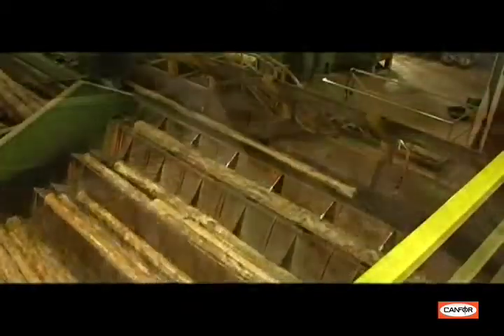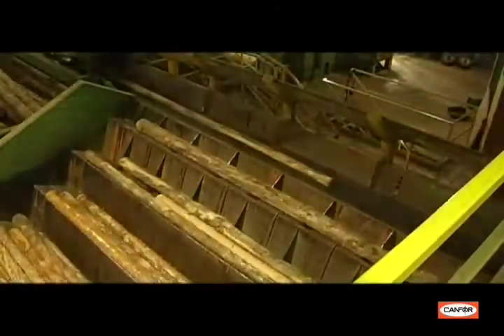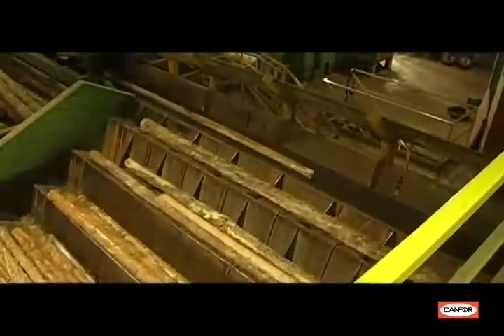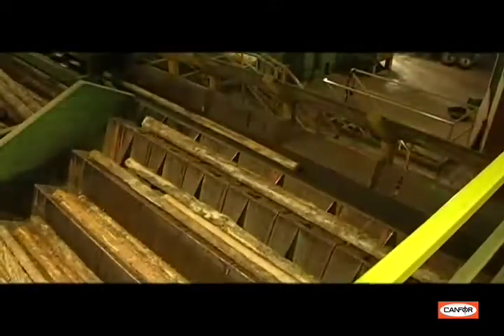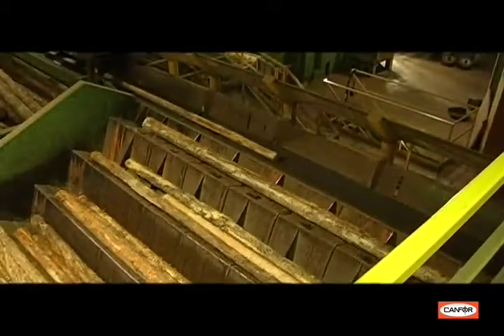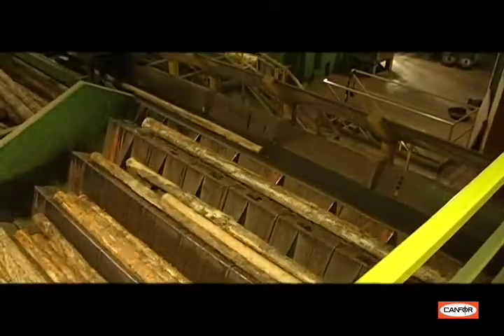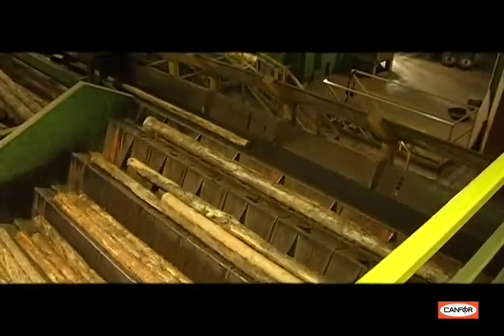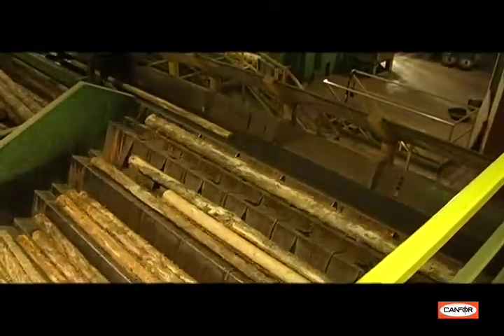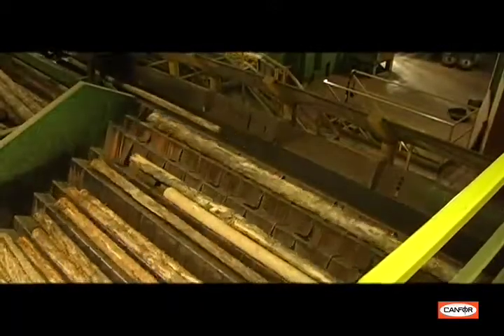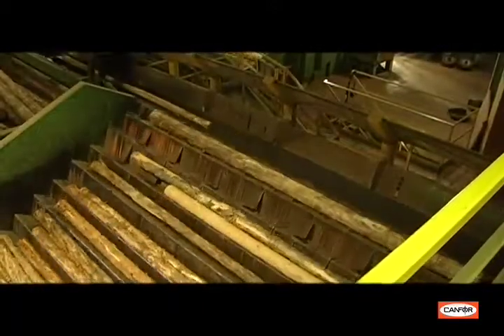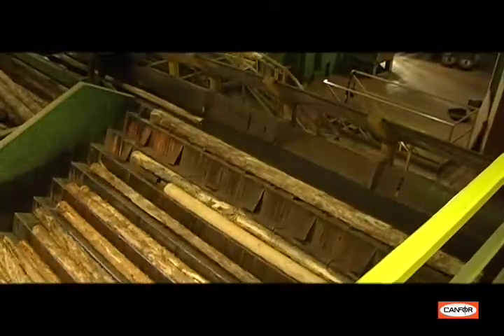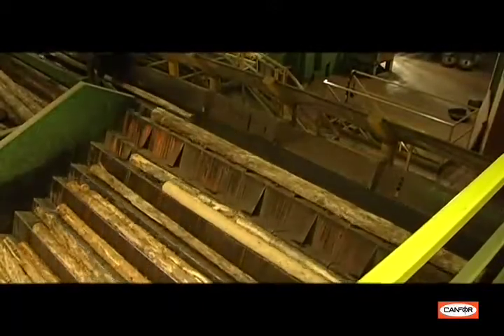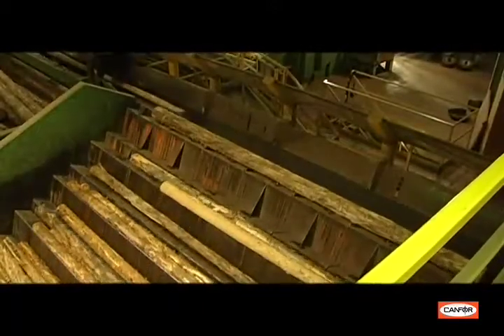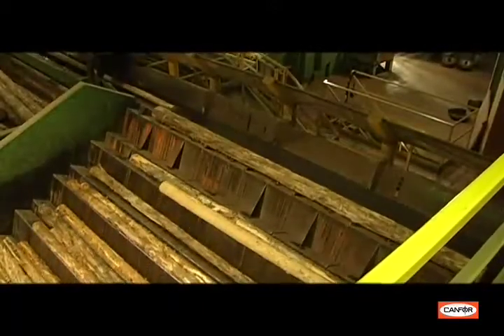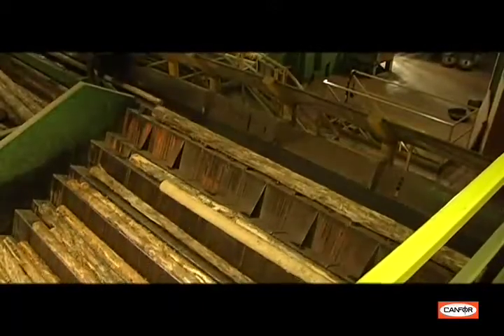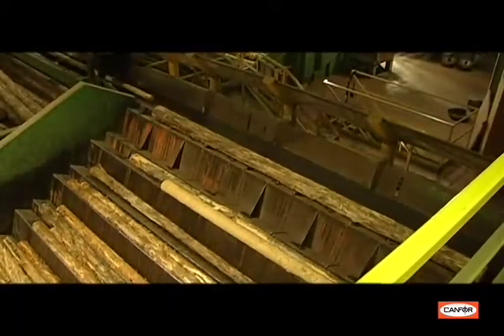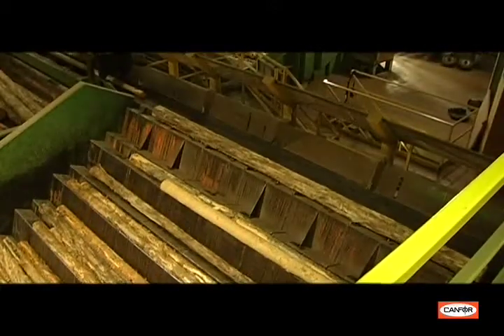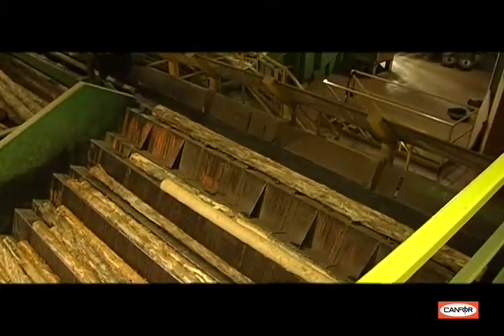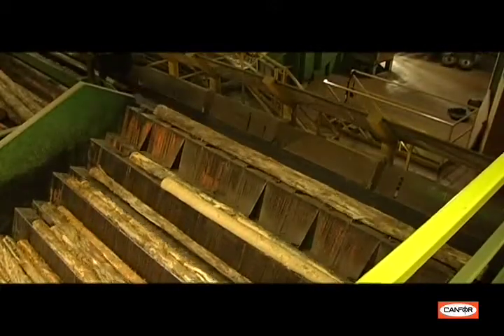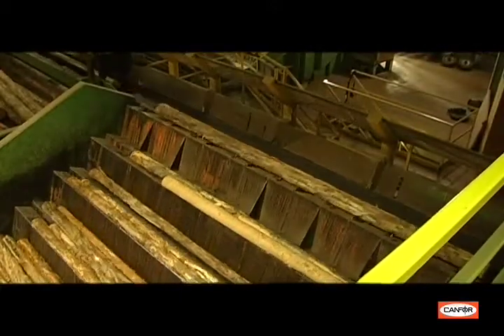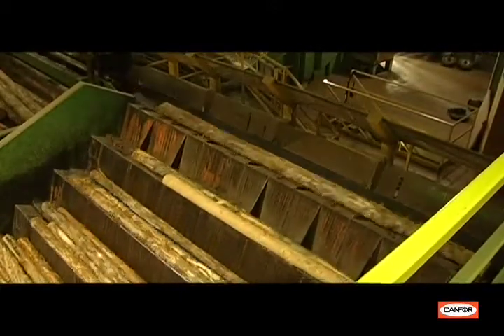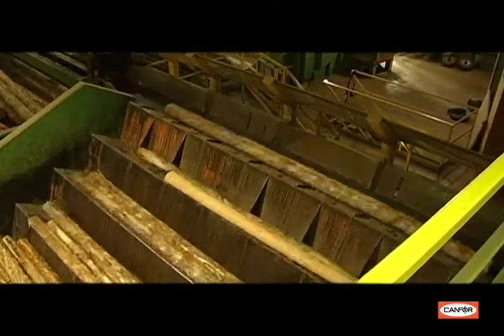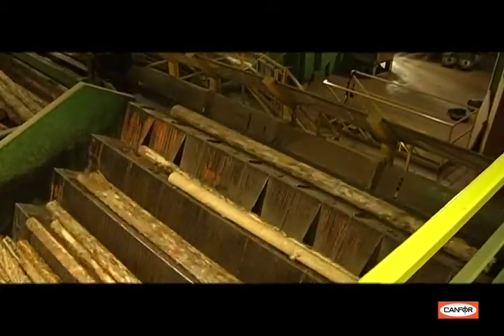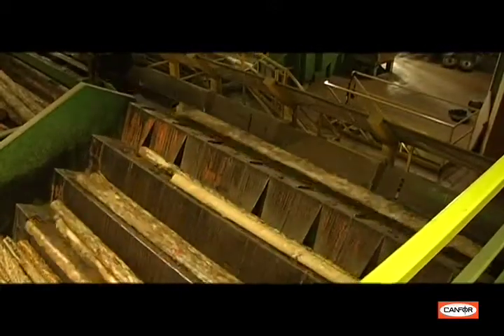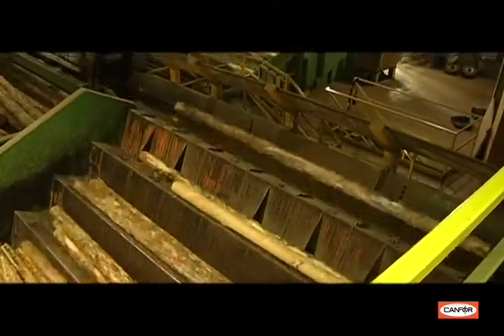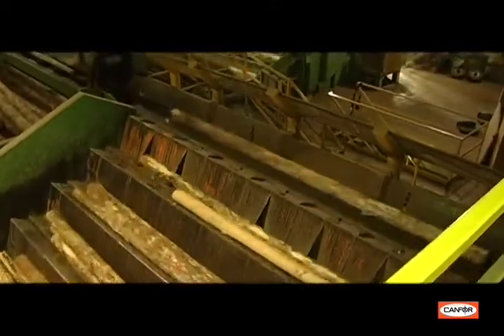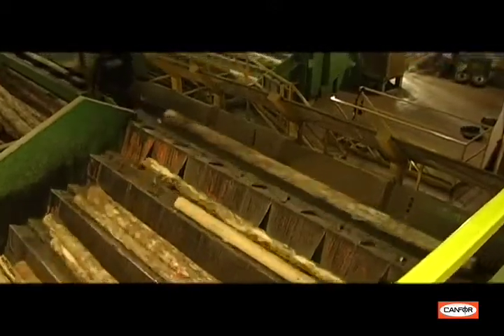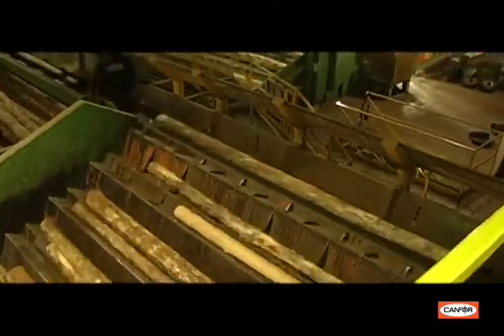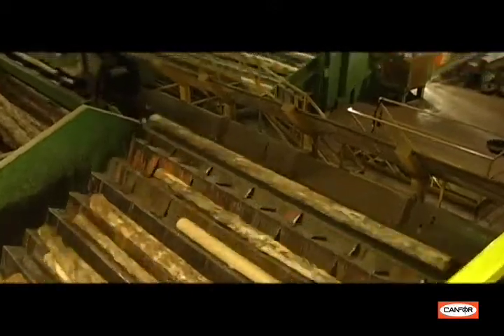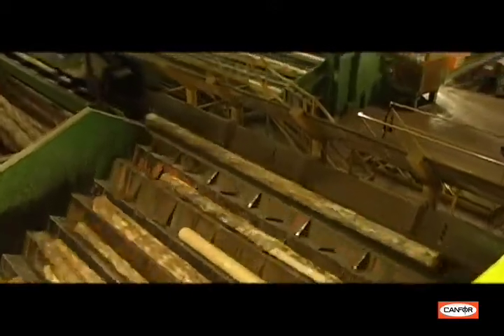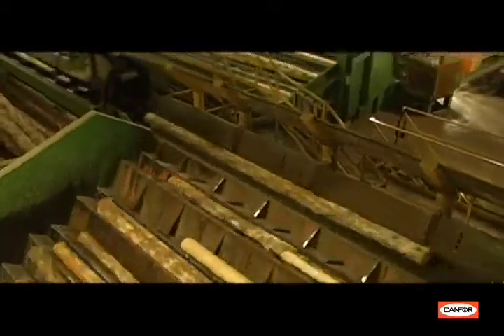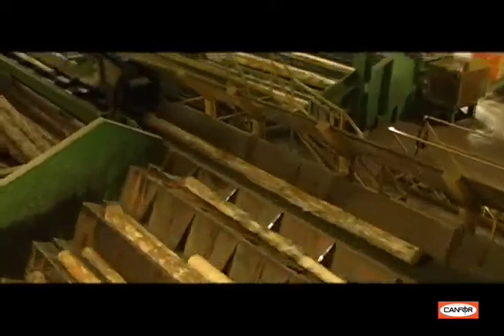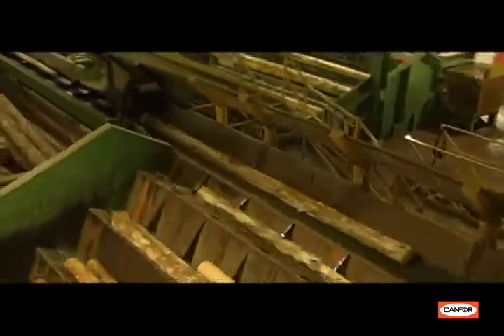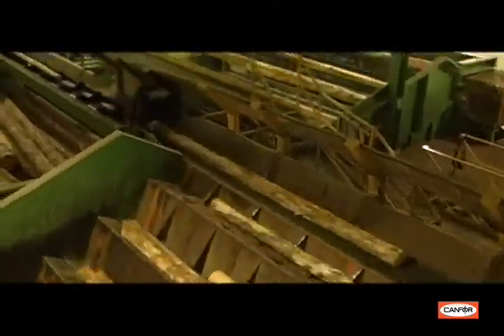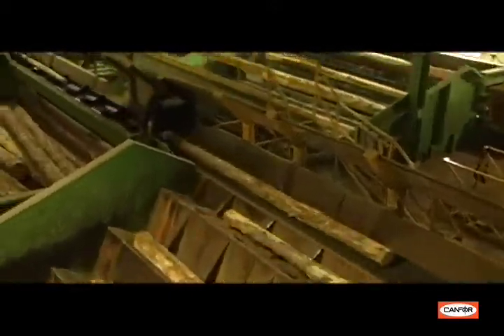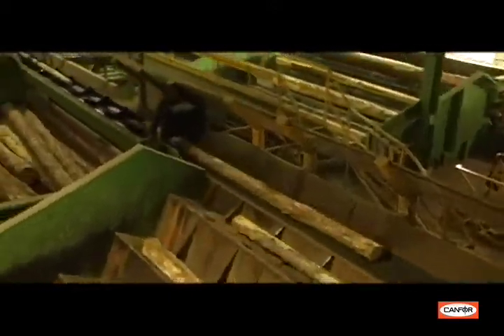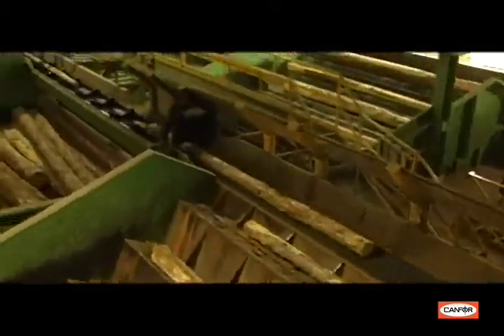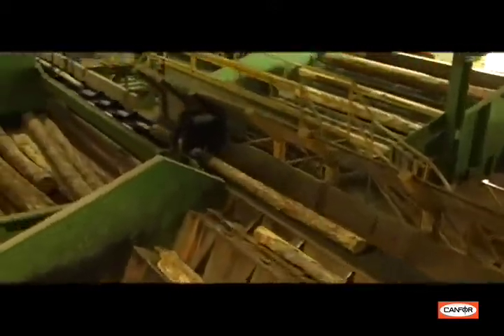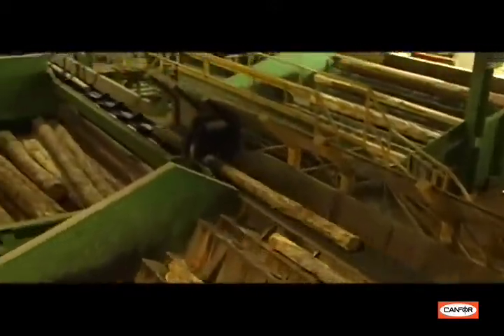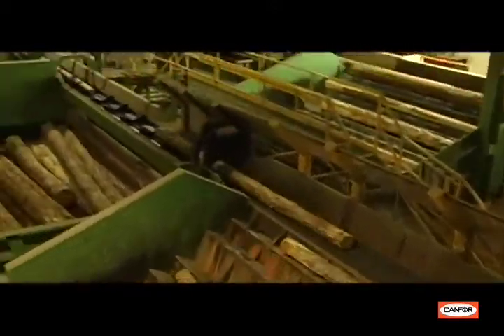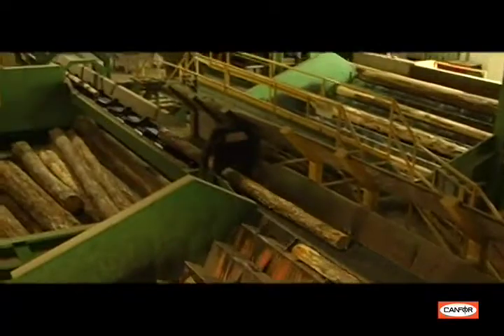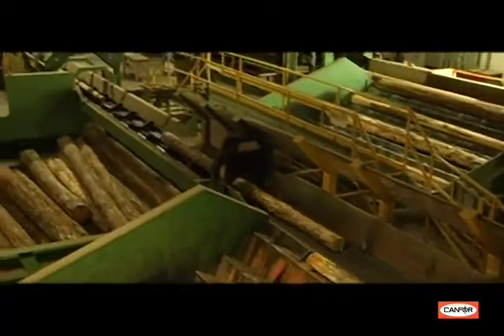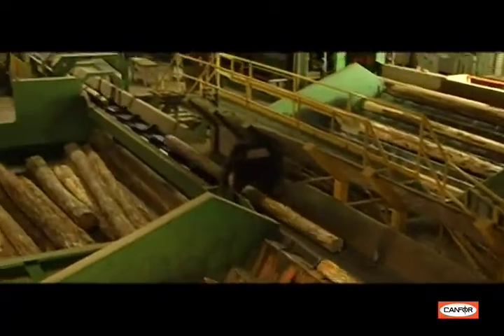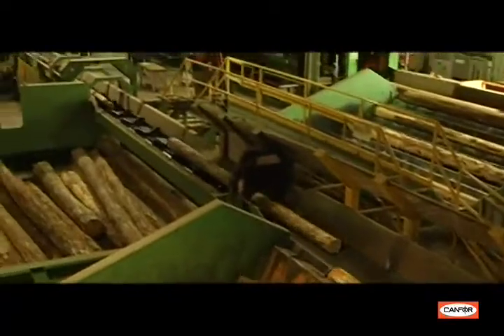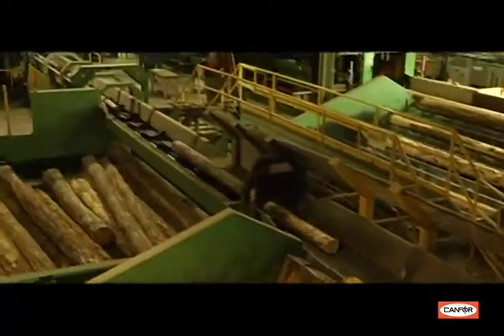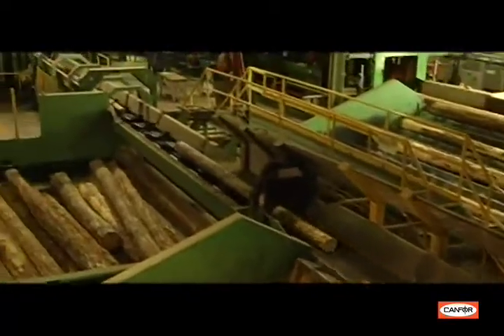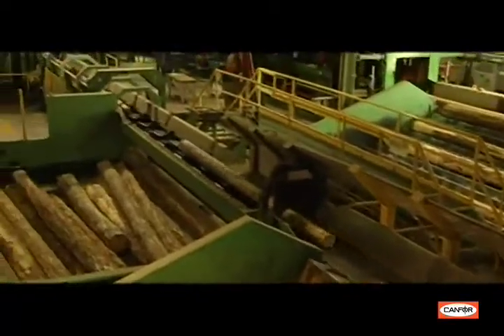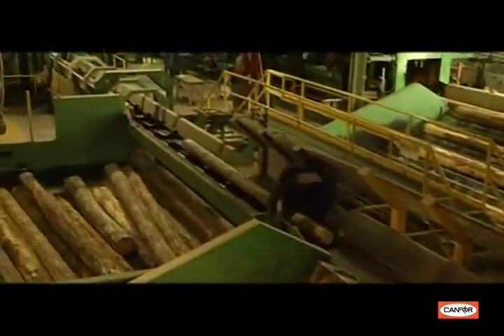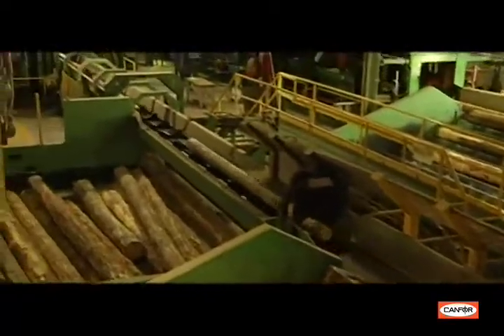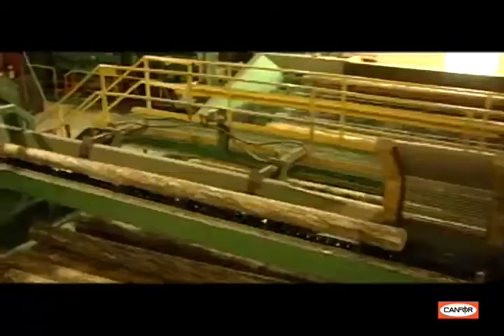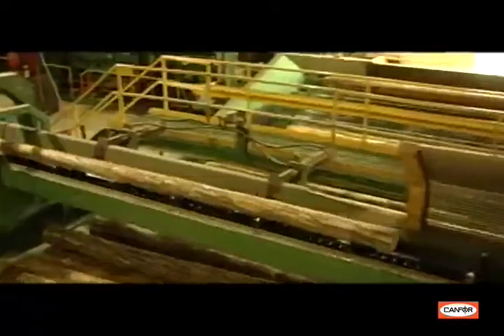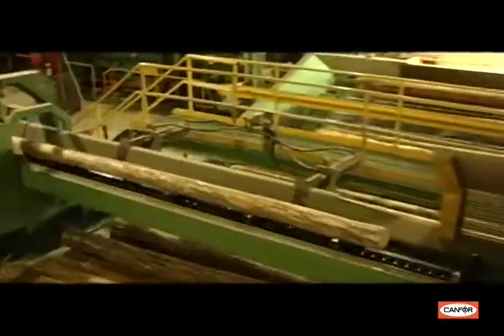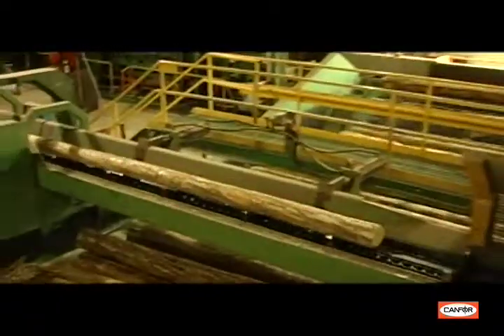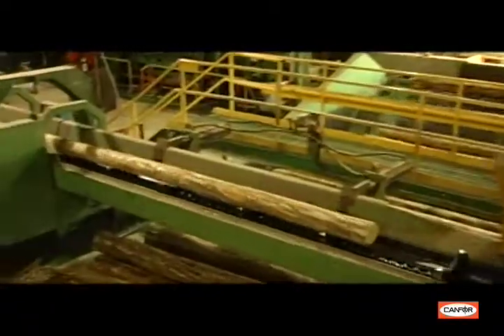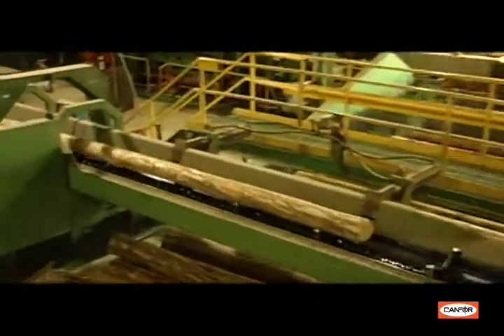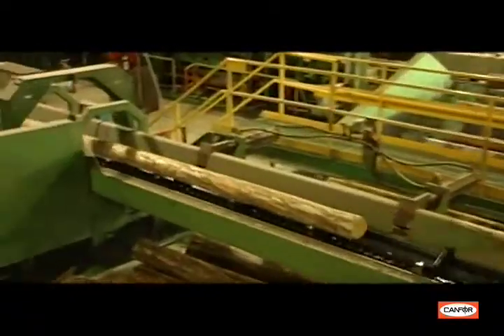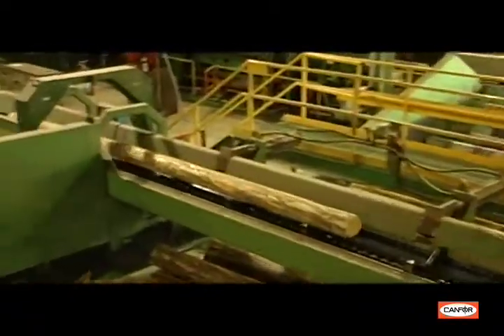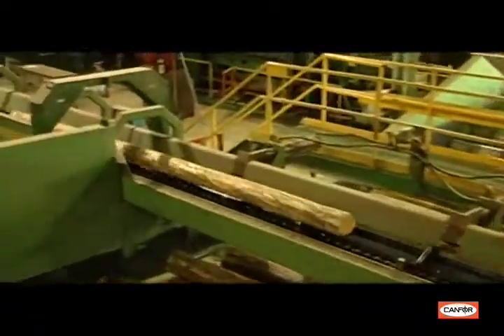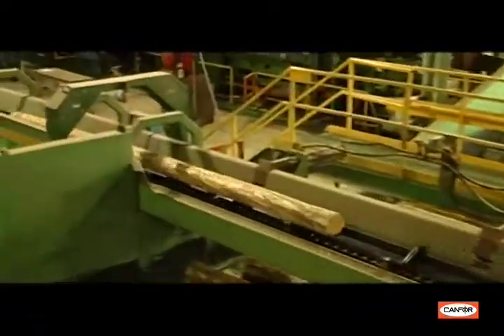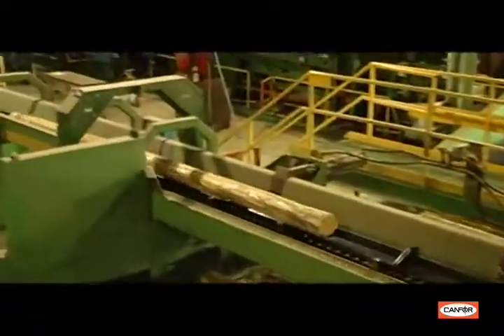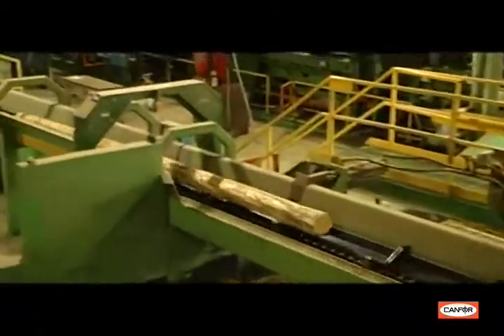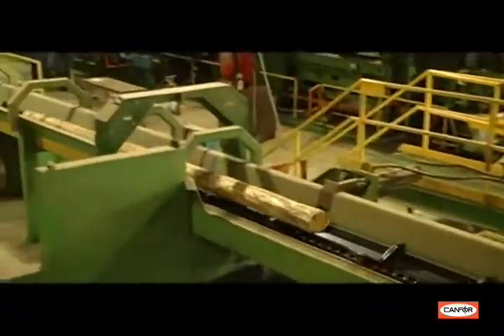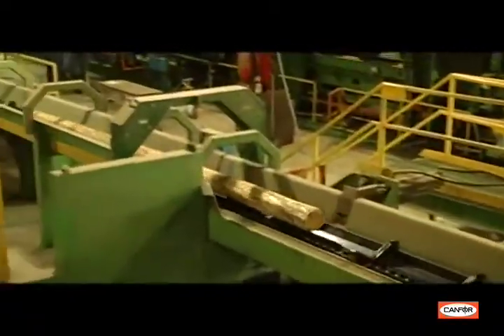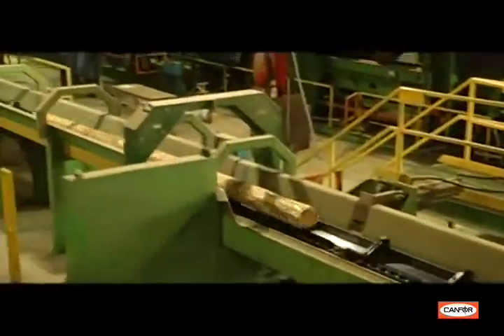Logs exit the debarker and enter a breakdown line, which is a complex piece of equipment that turns a log into rough lumber.